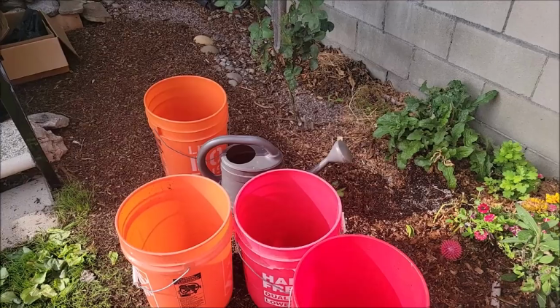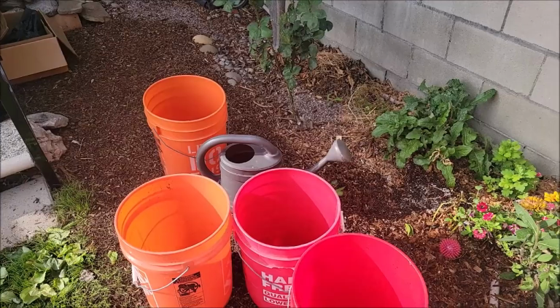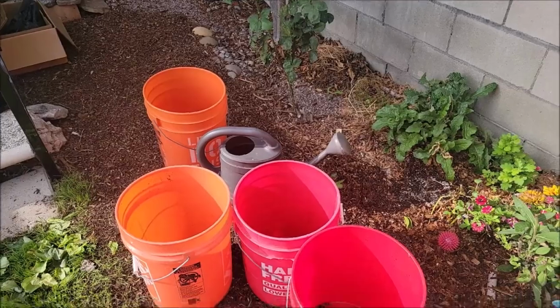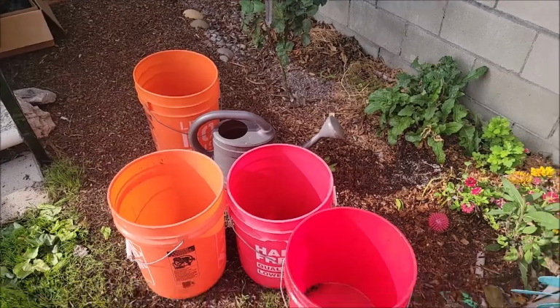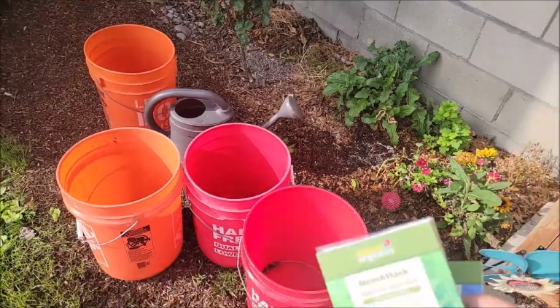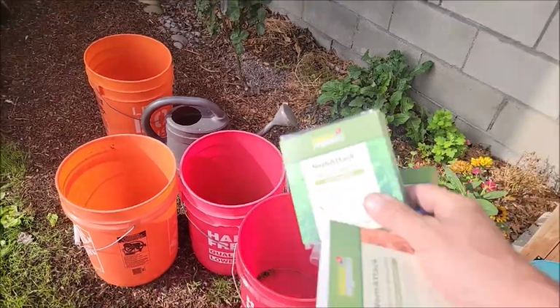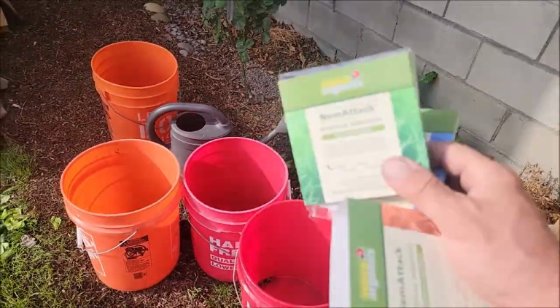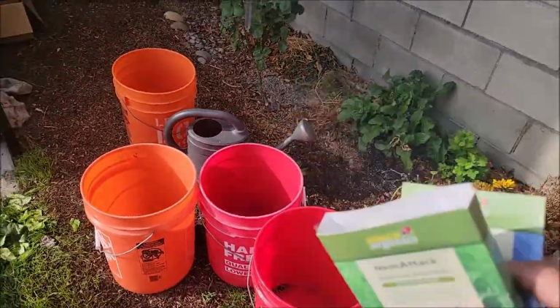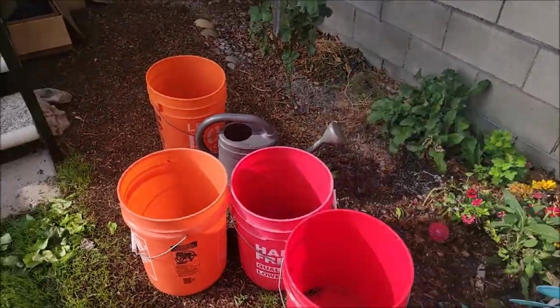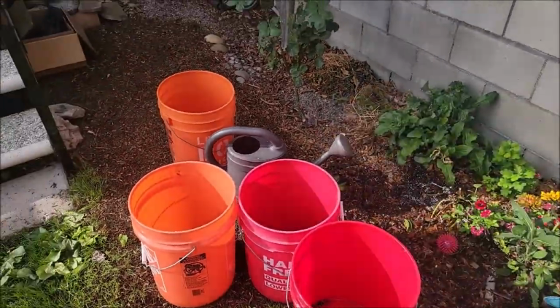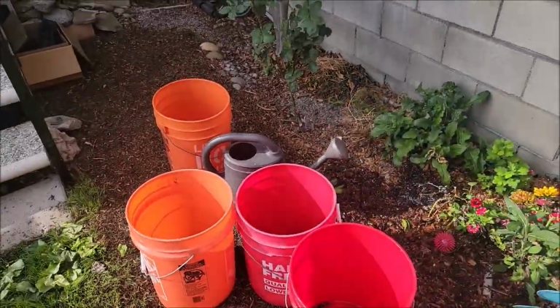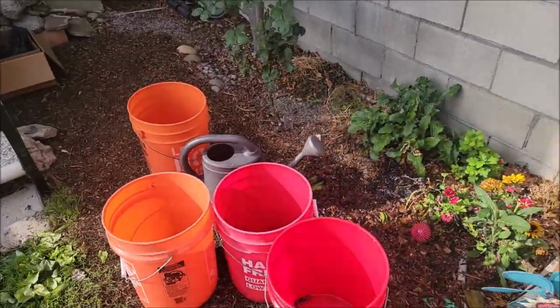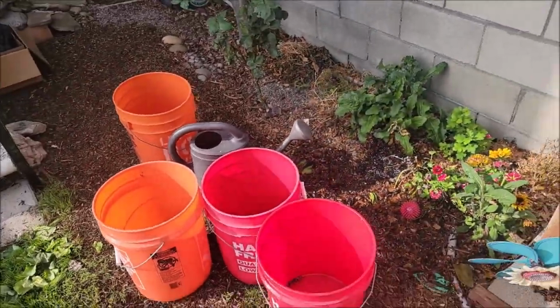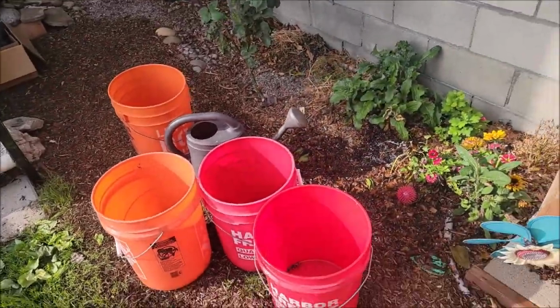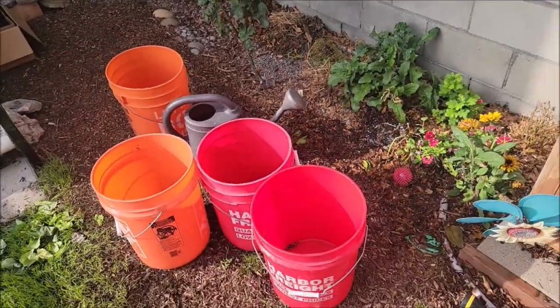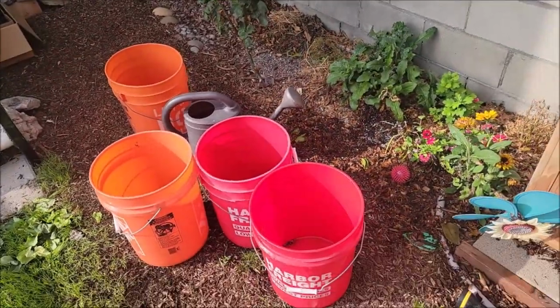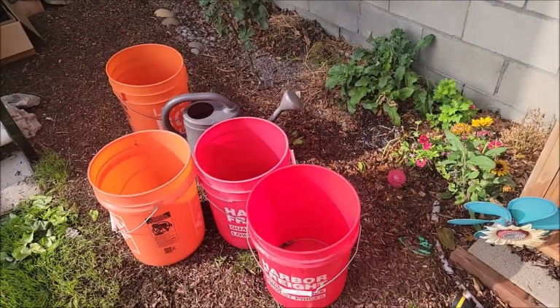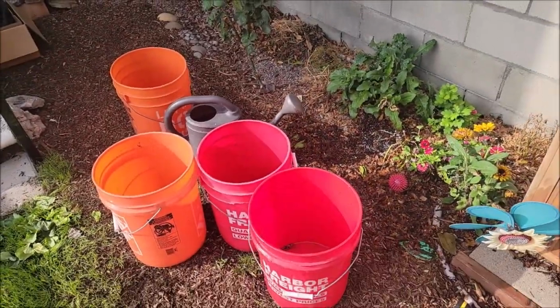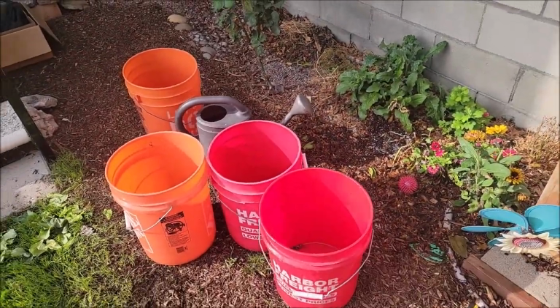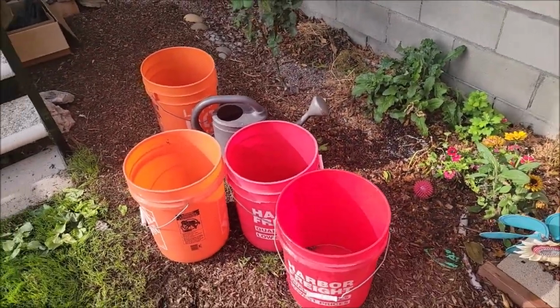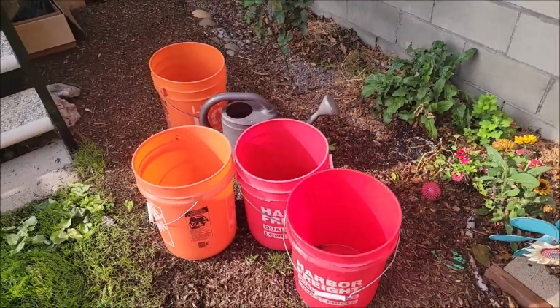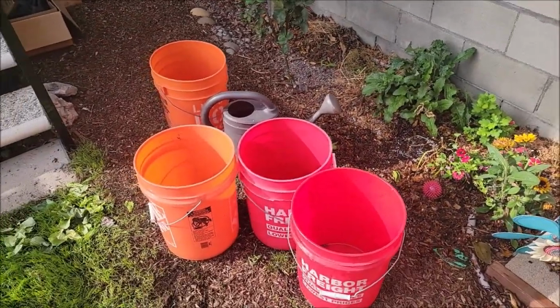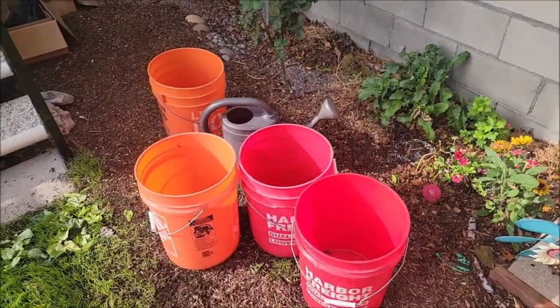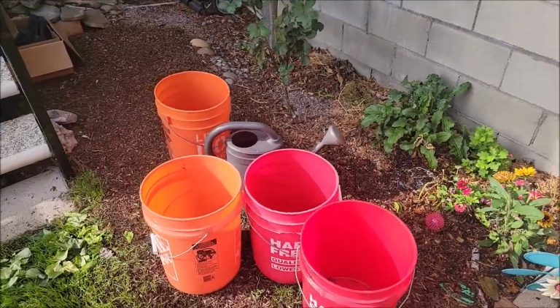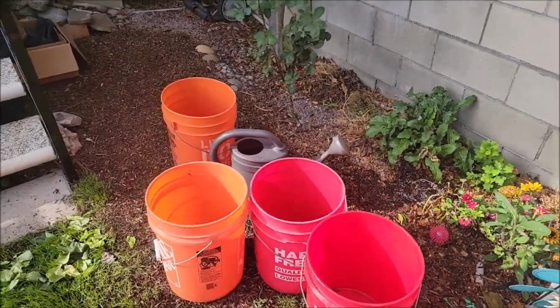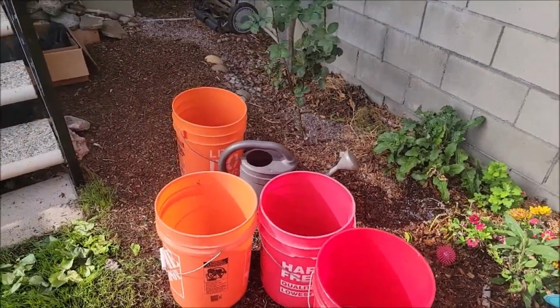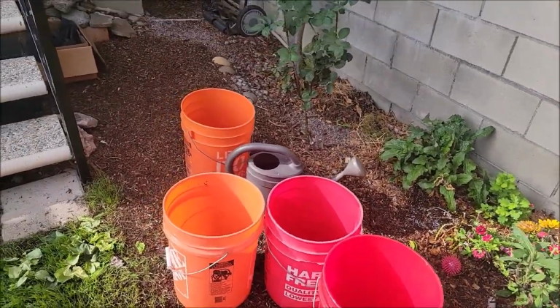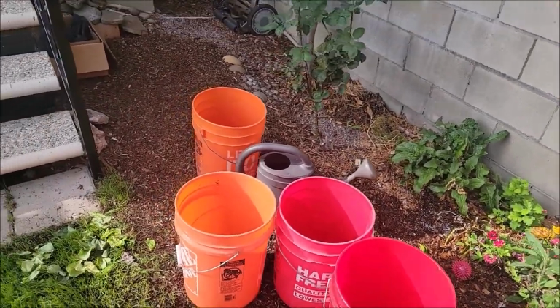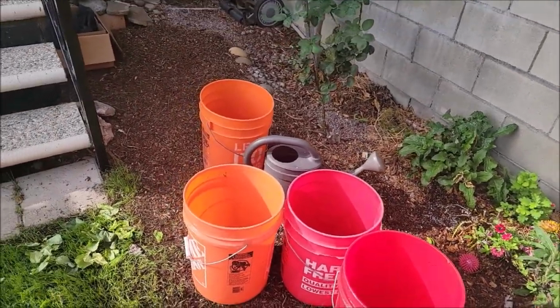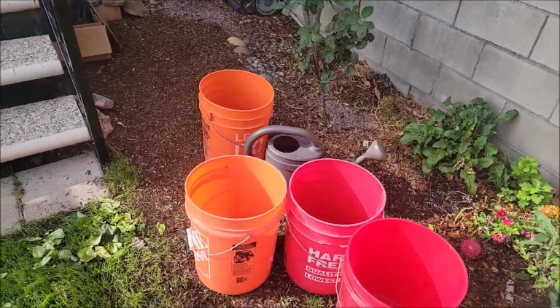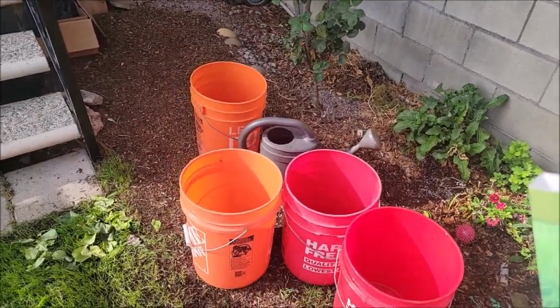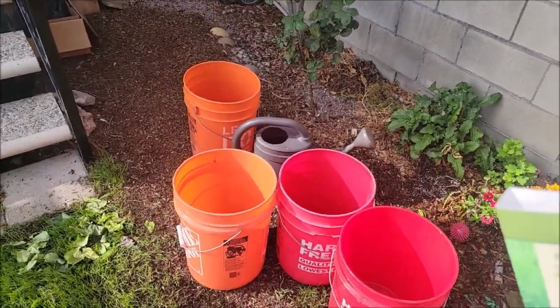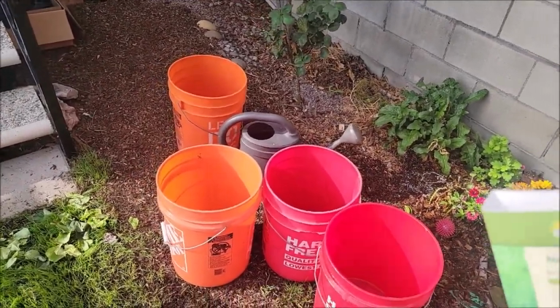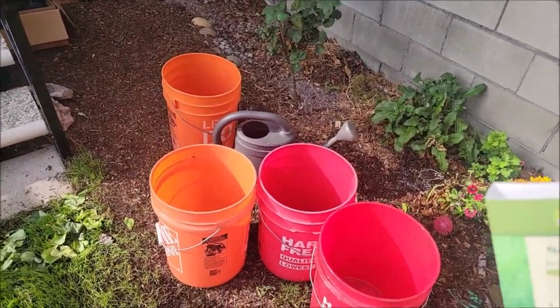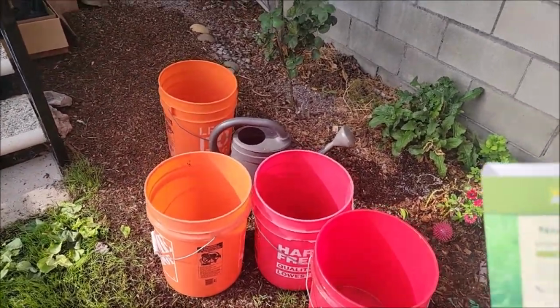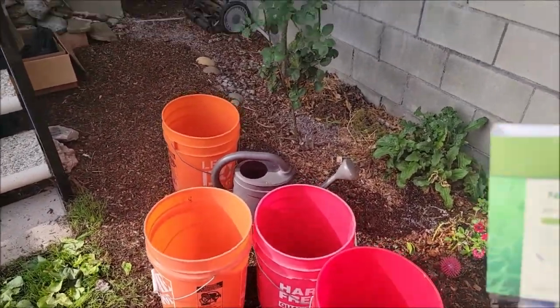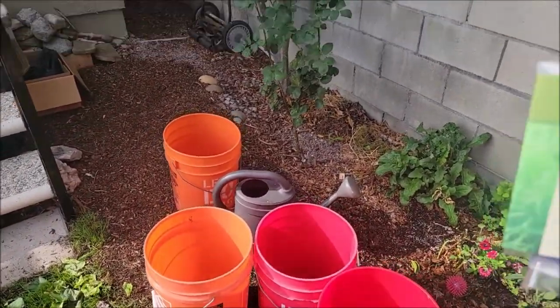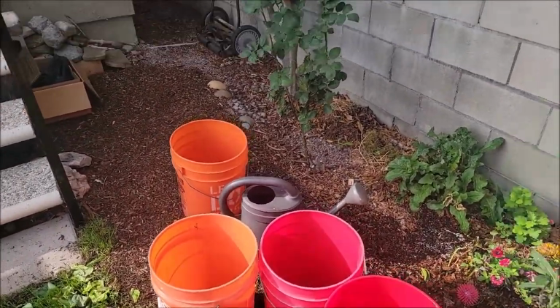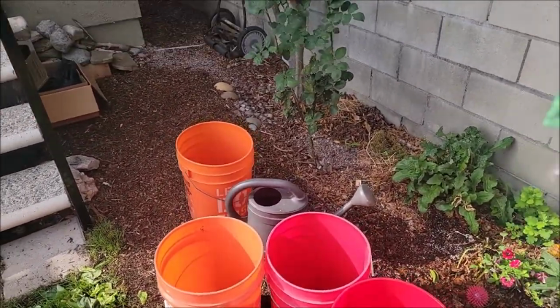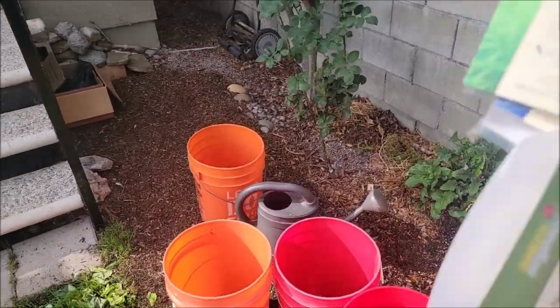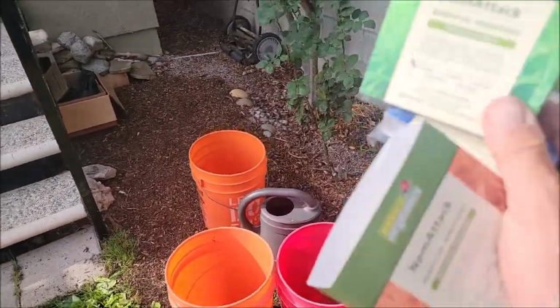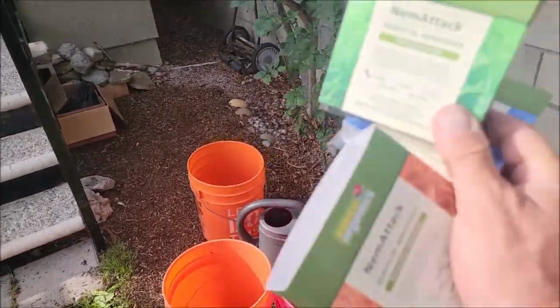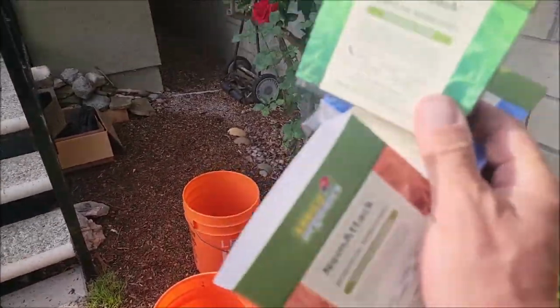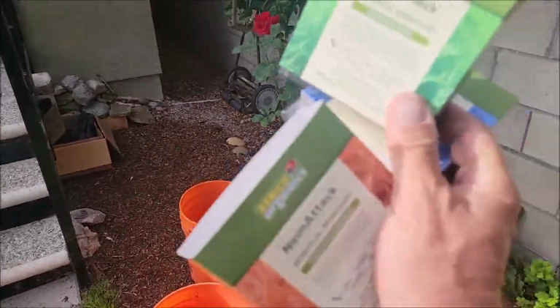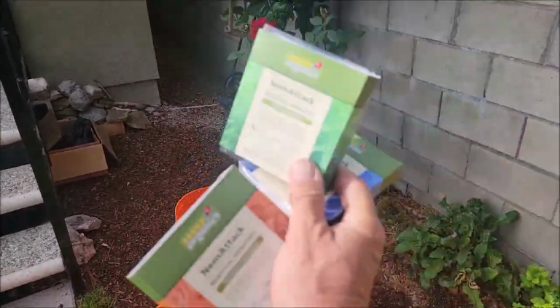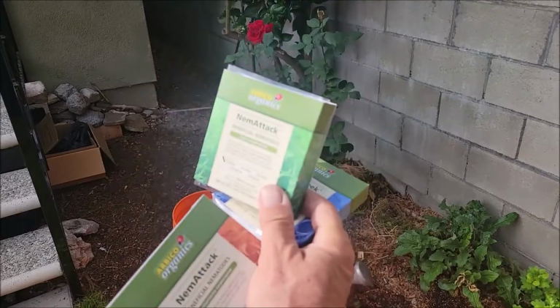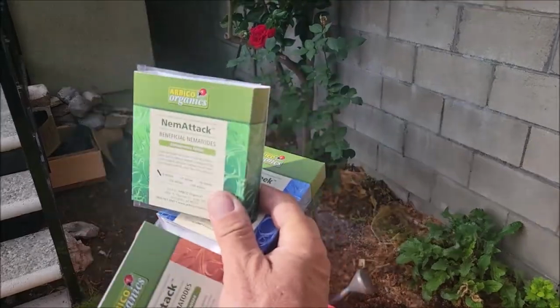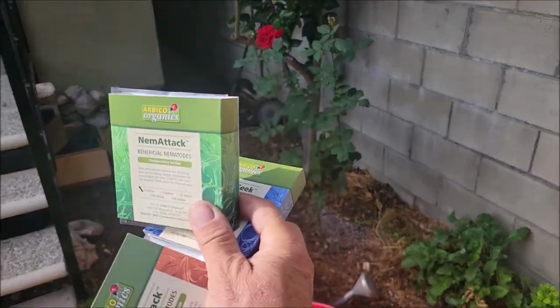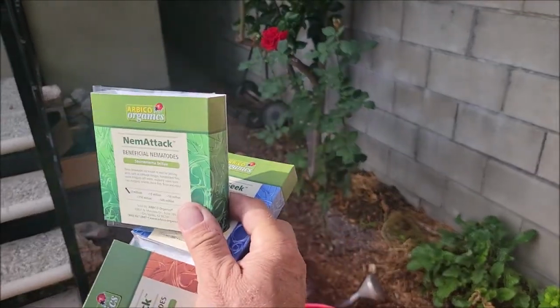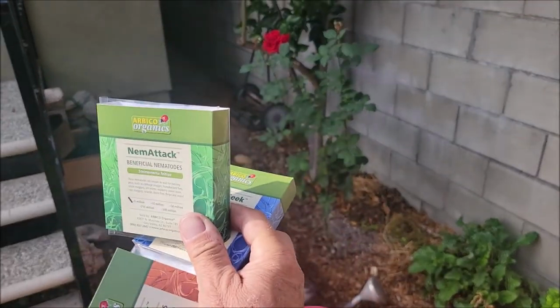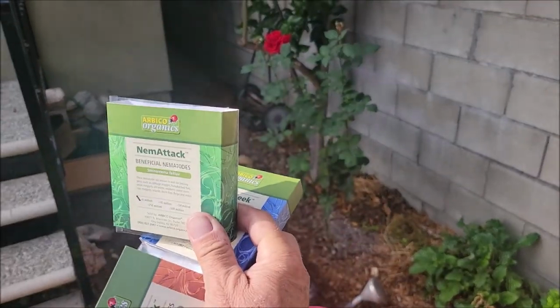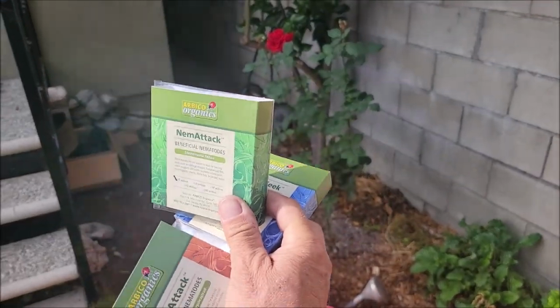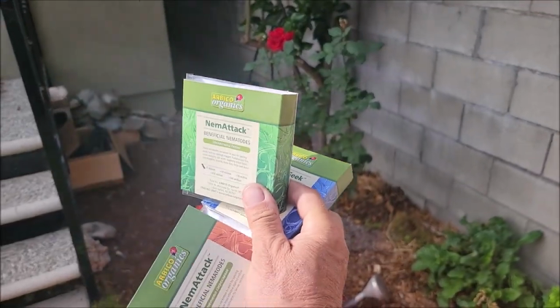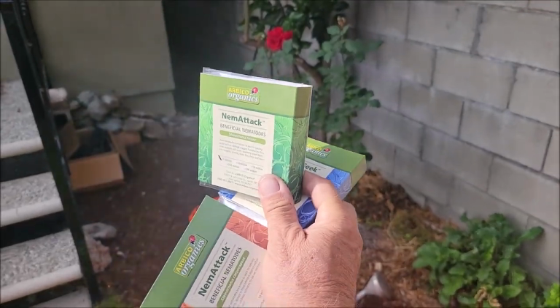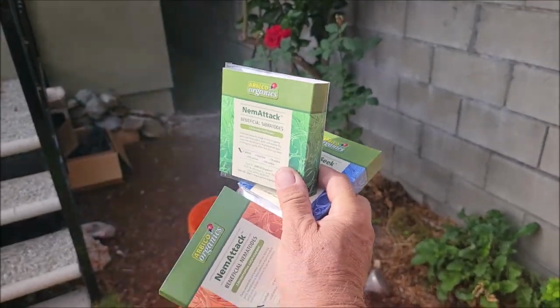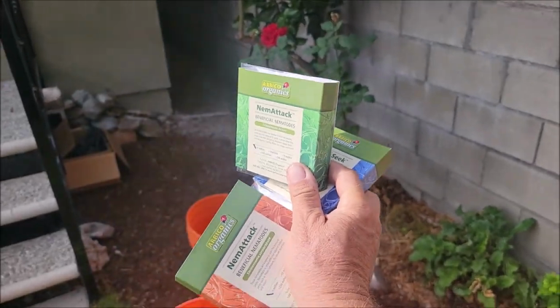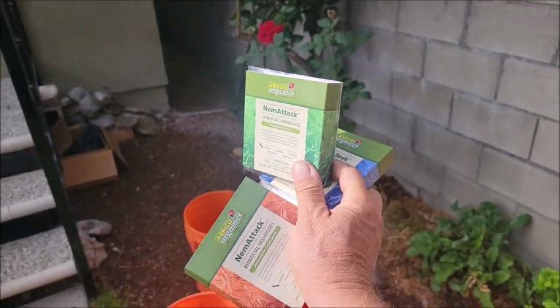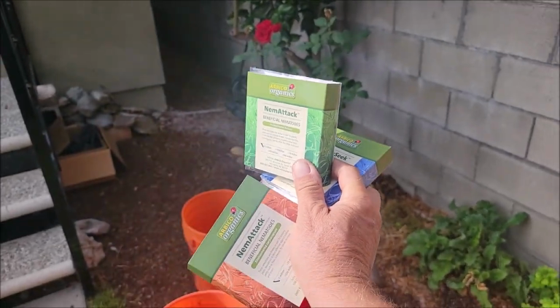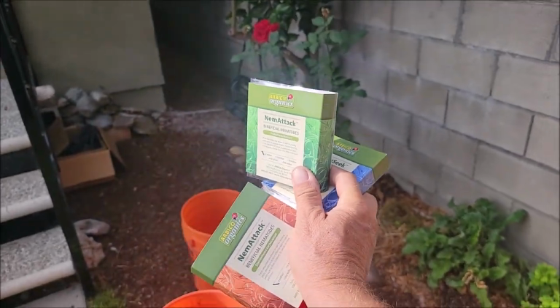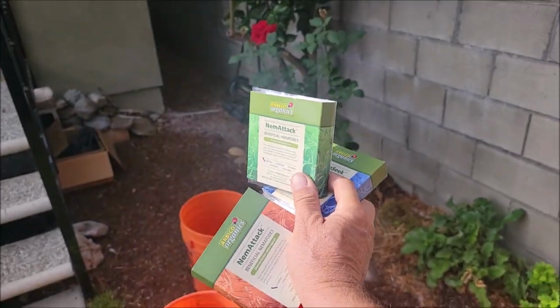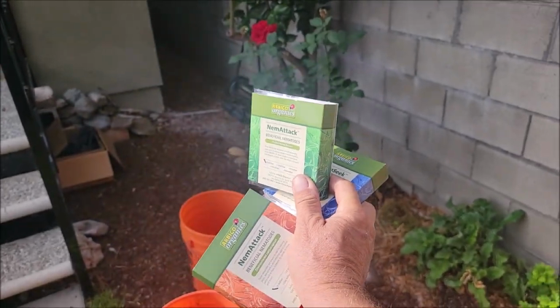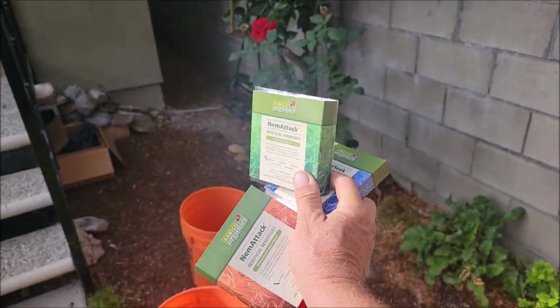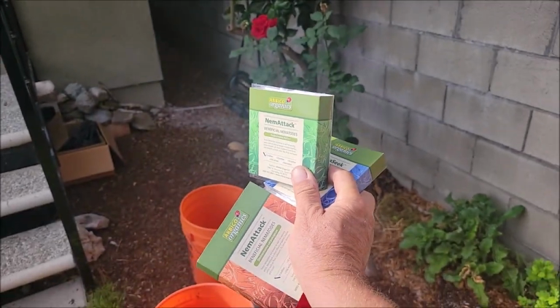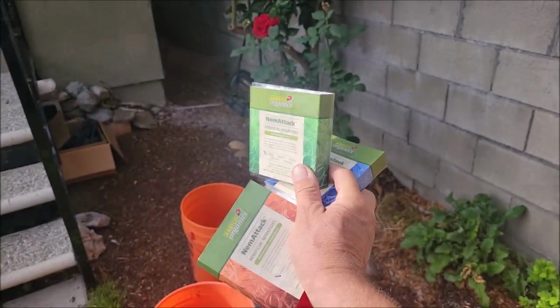Hey guys, it's me, Urban Garner, the Happy Cultivator, and today we're going to be applying some beneficial nematodes.